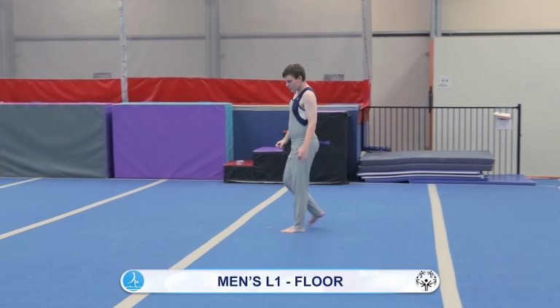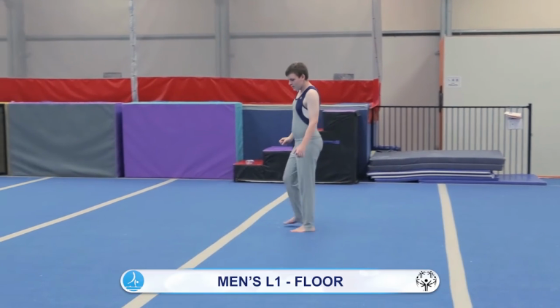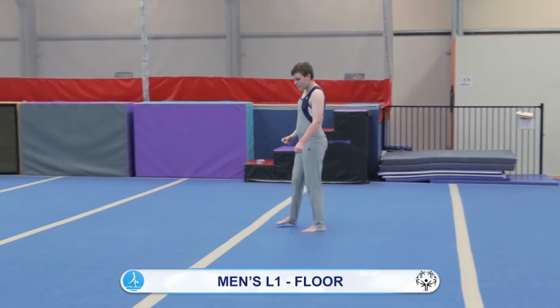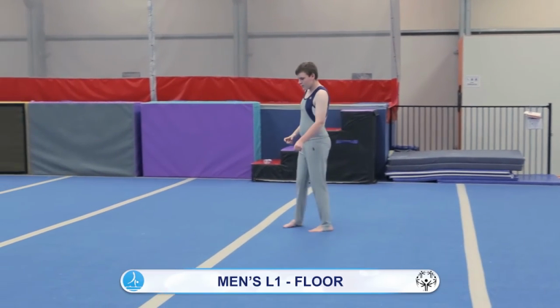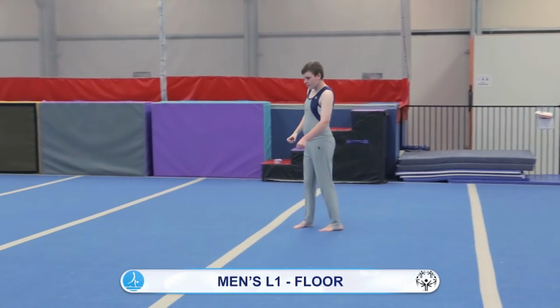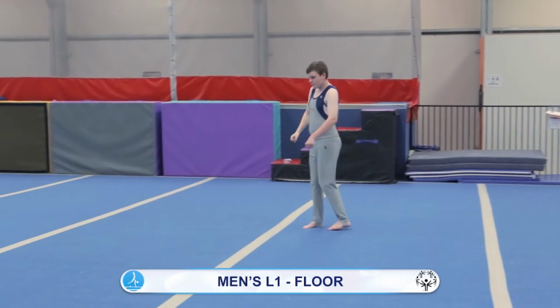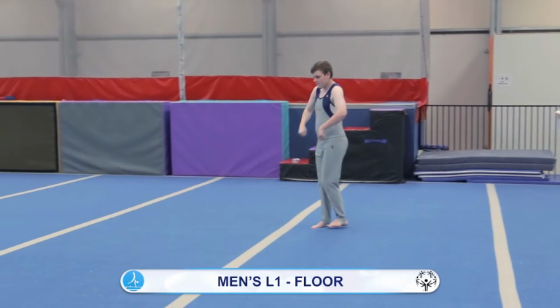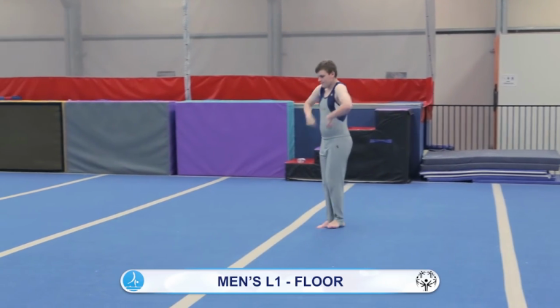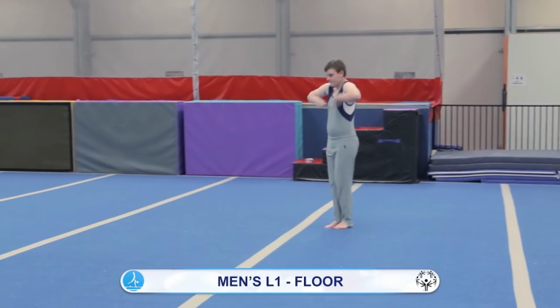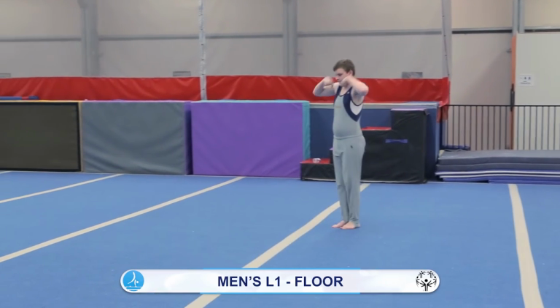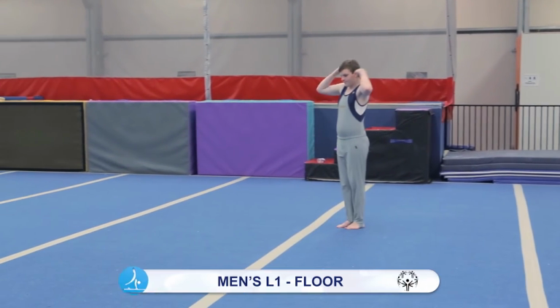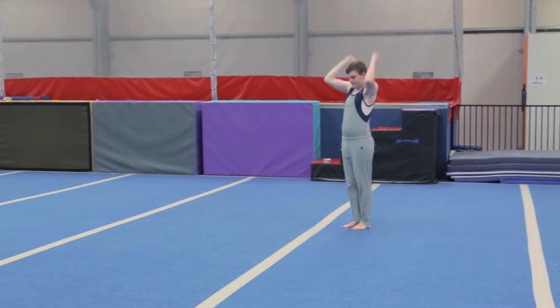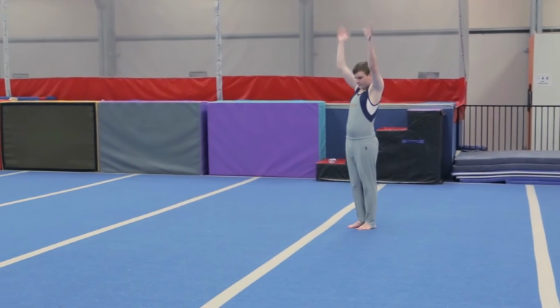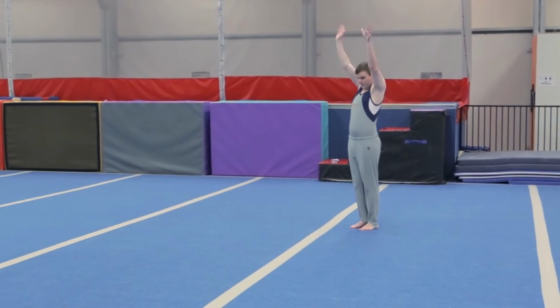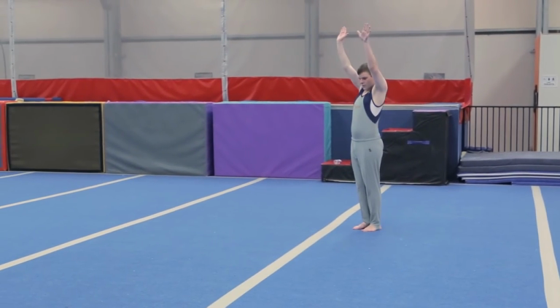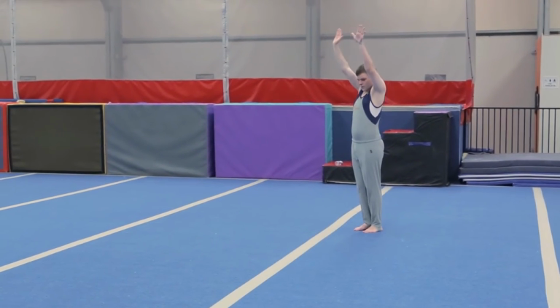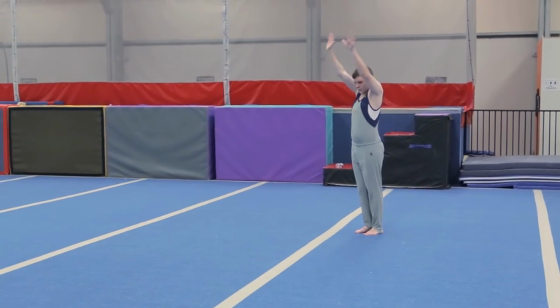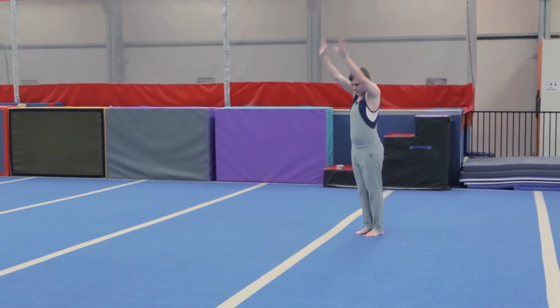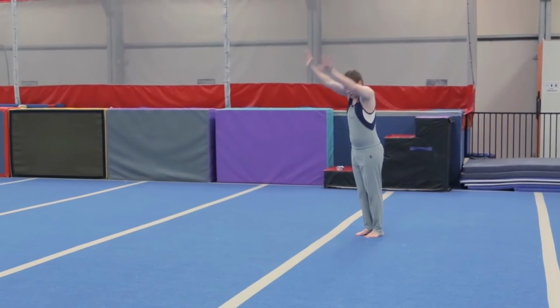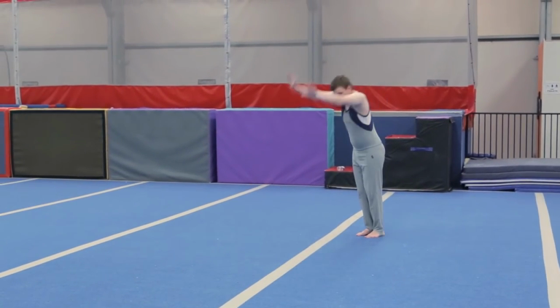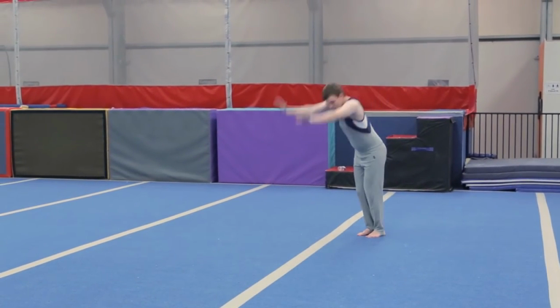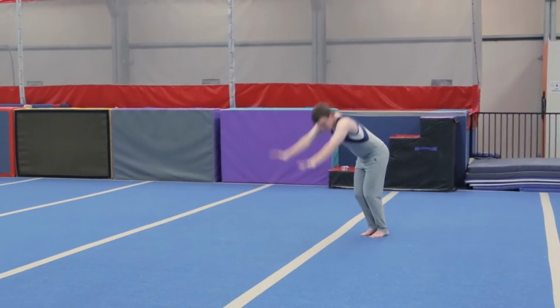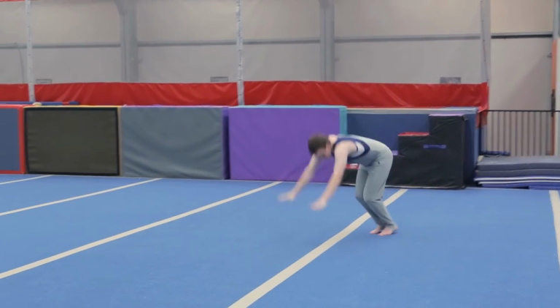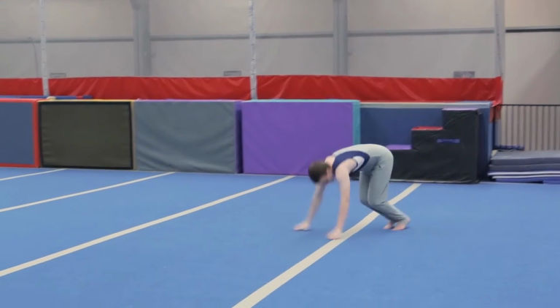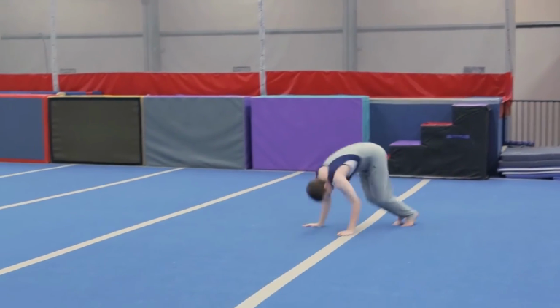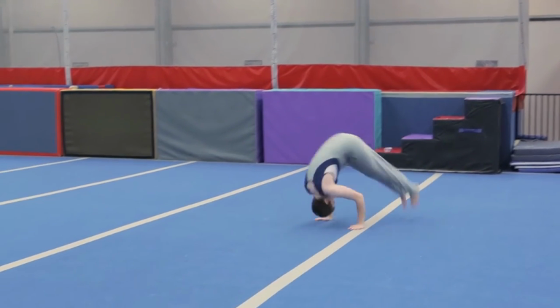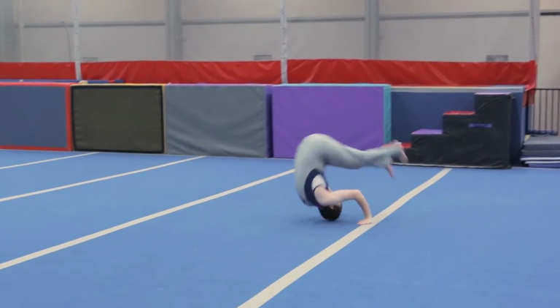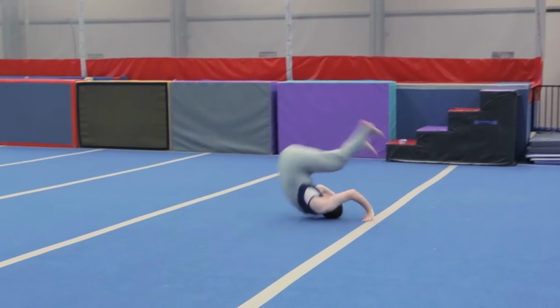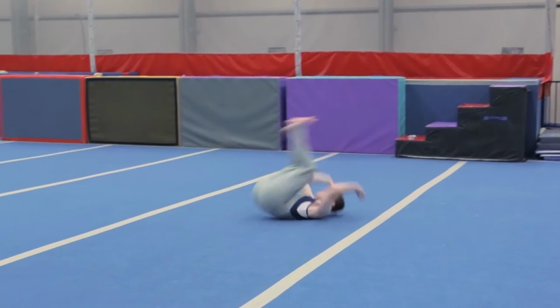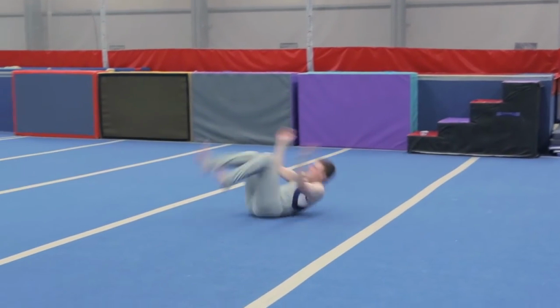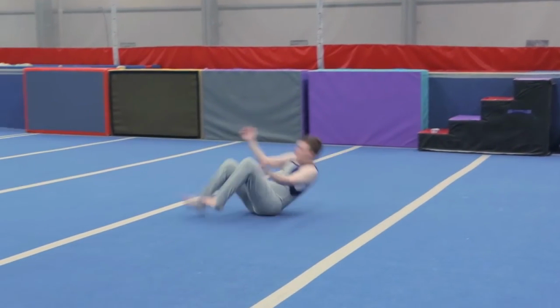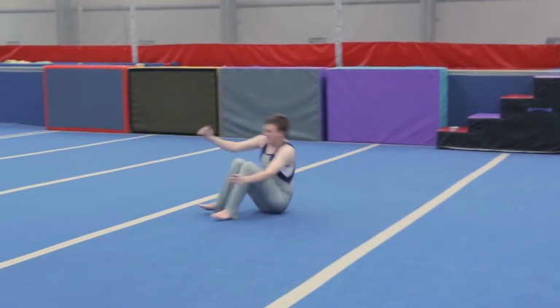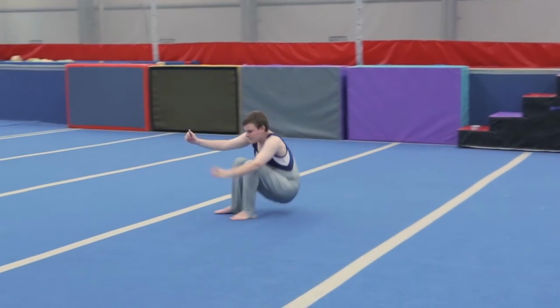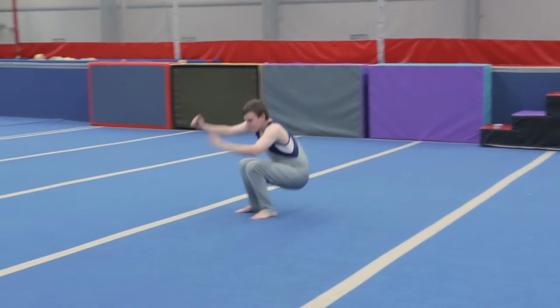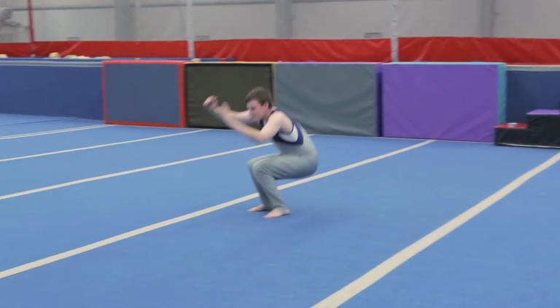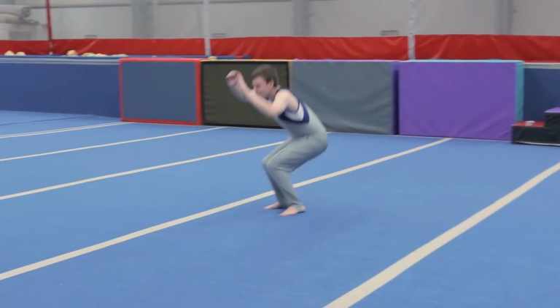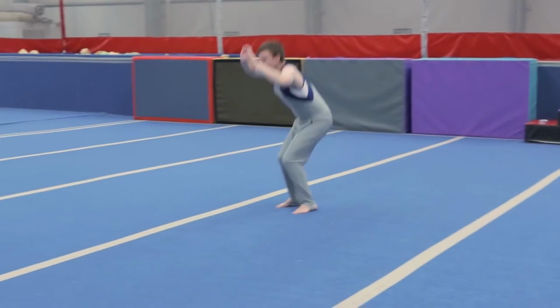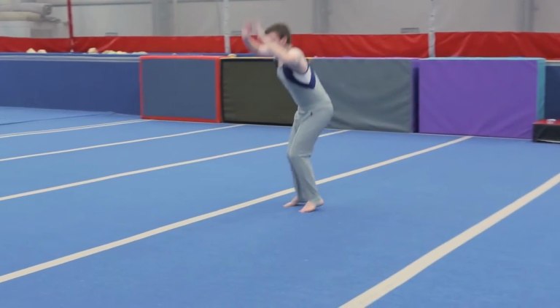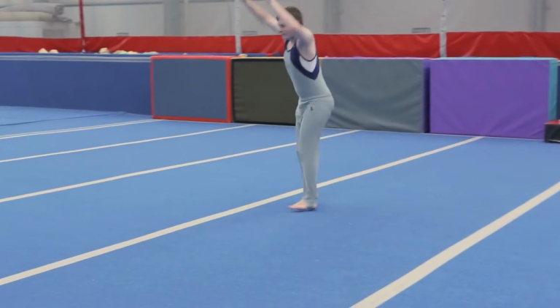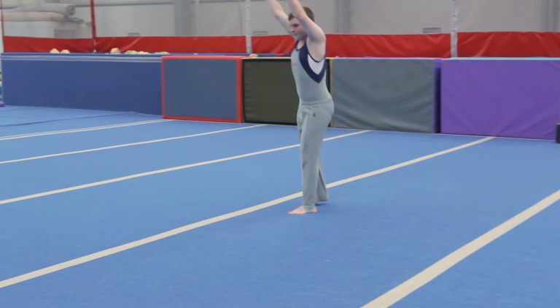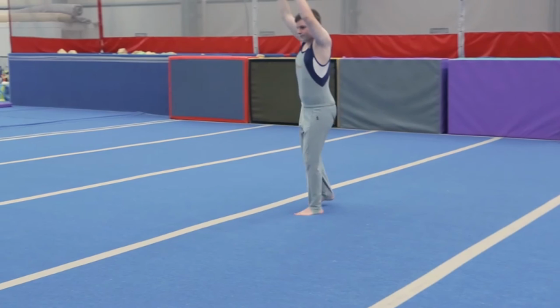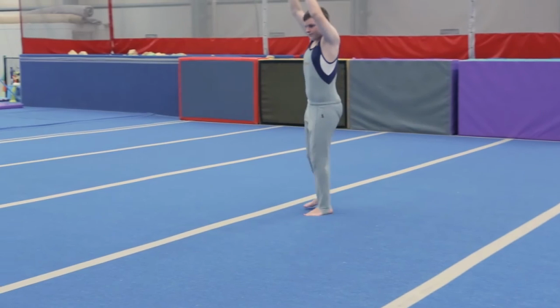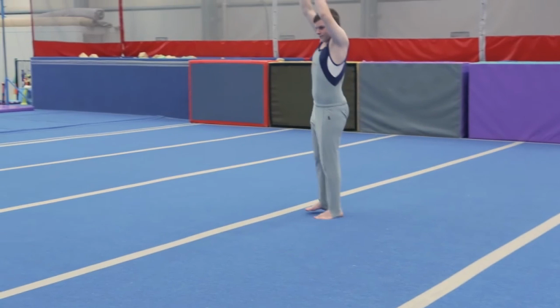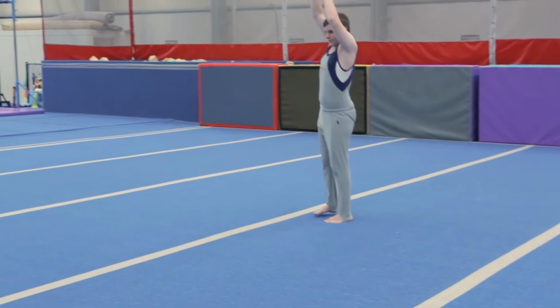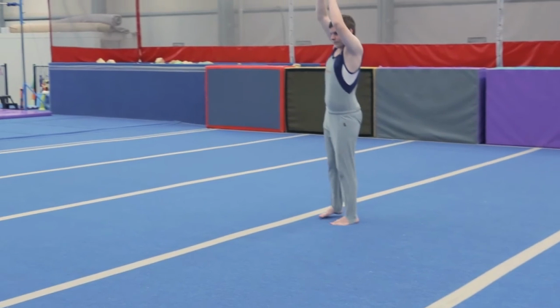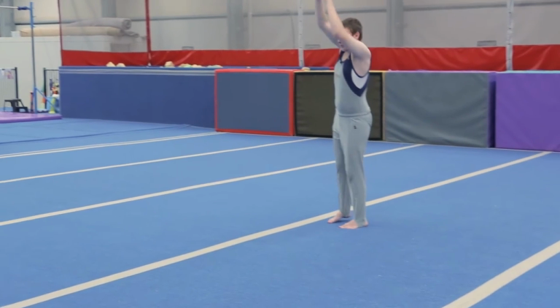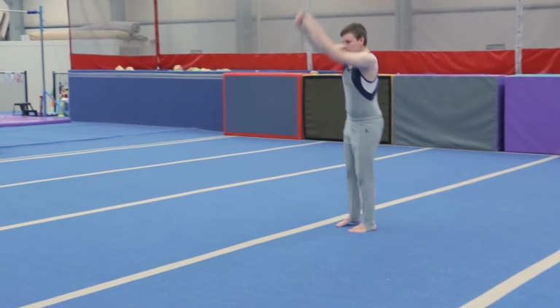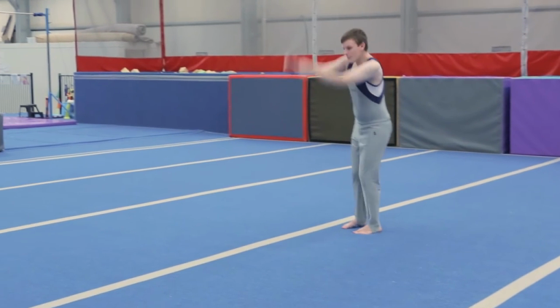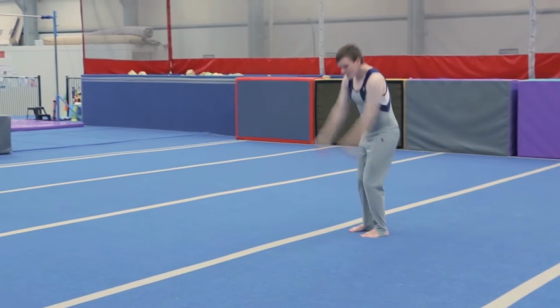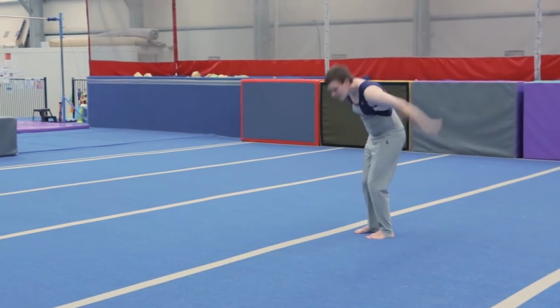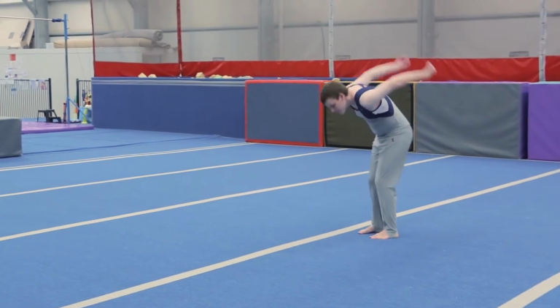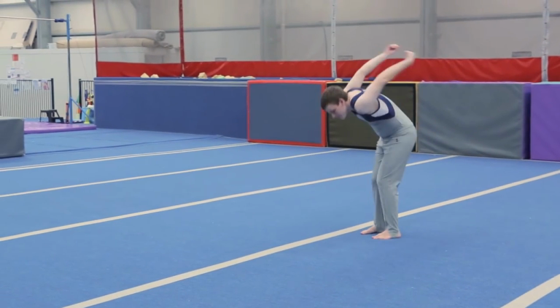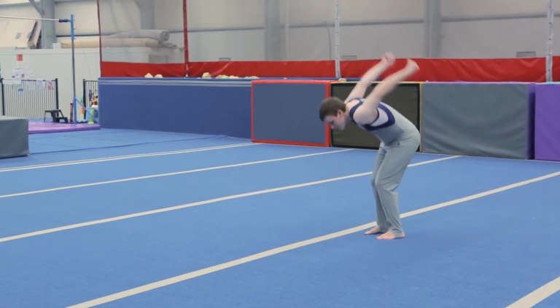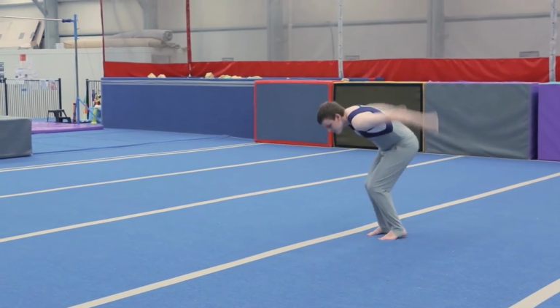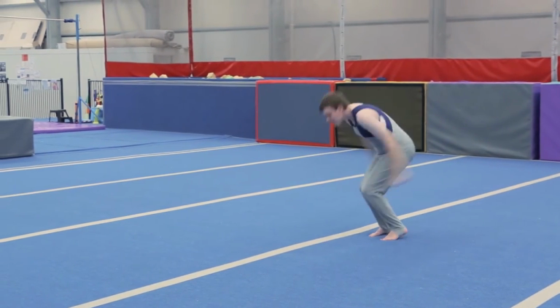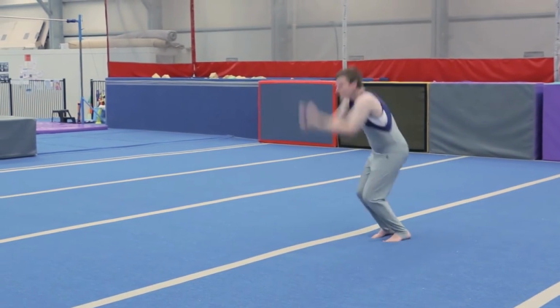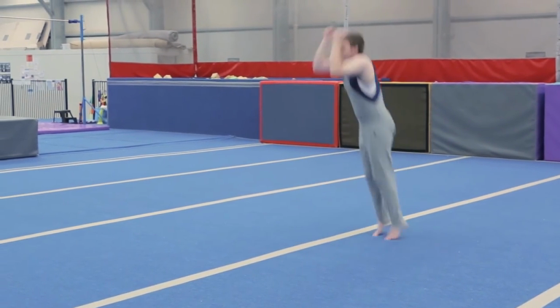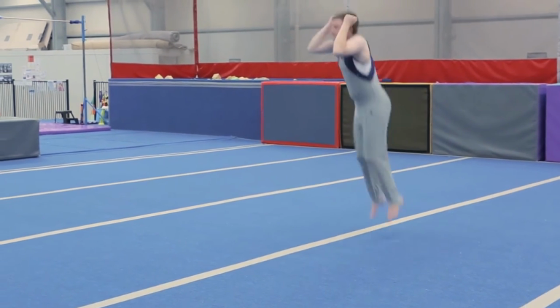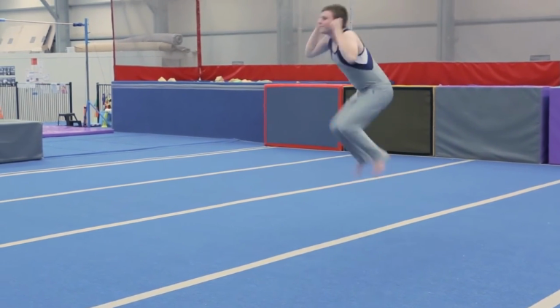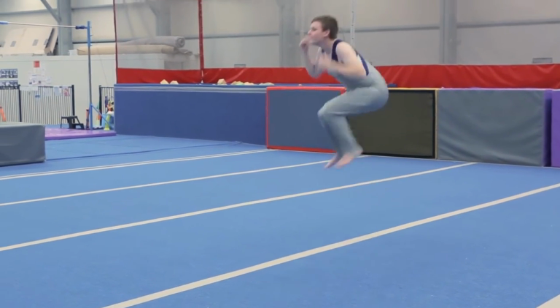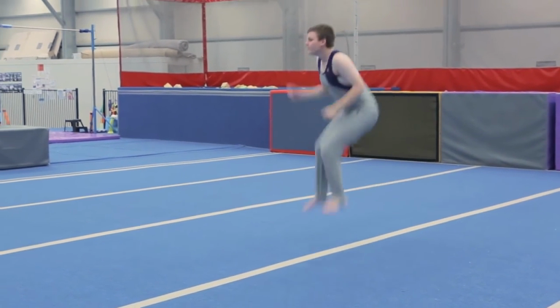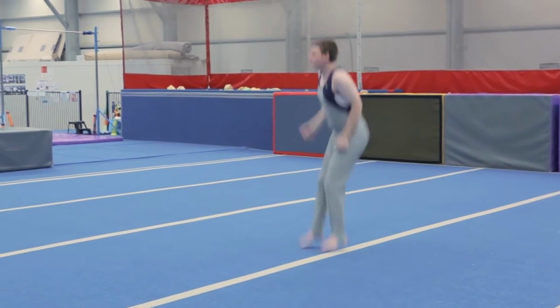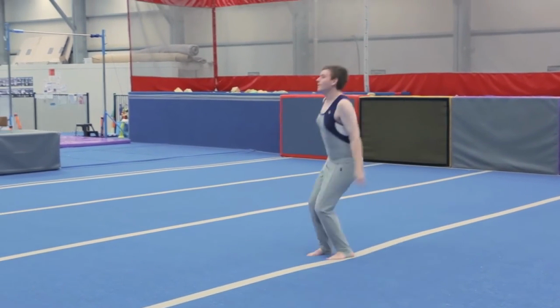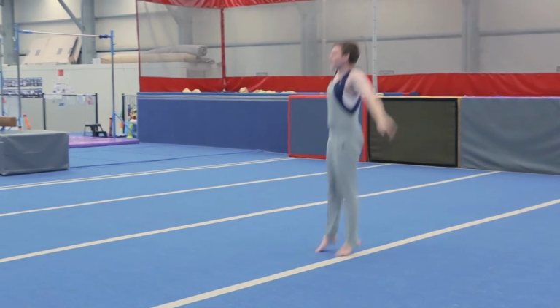Forward roll to stand. Tuck jump. Straddle jump.